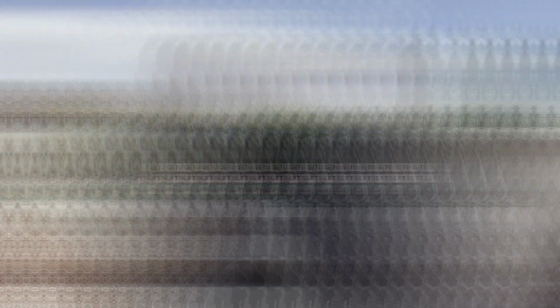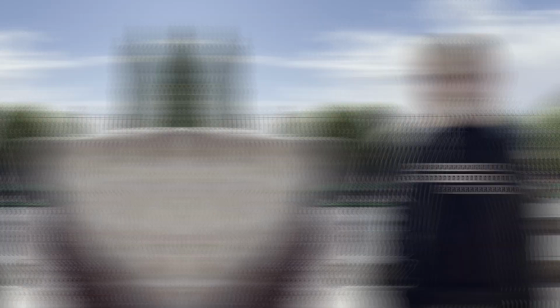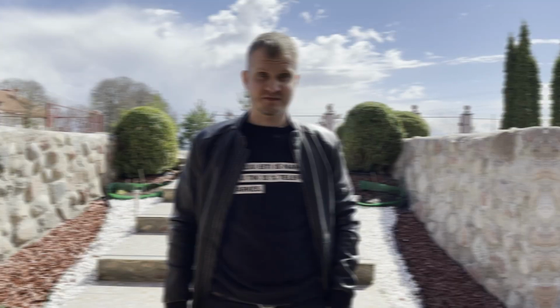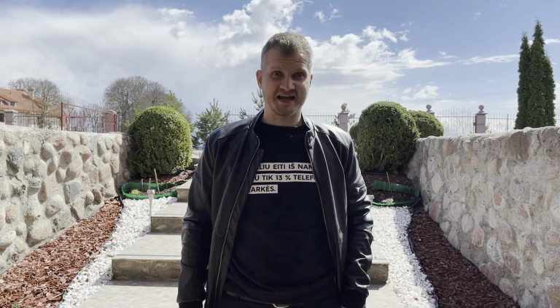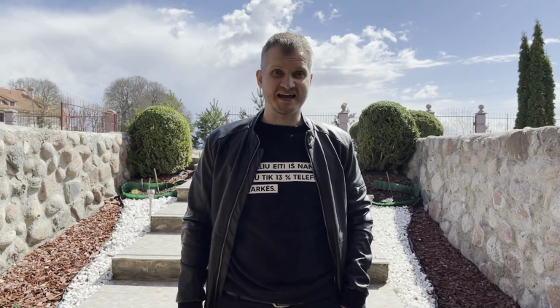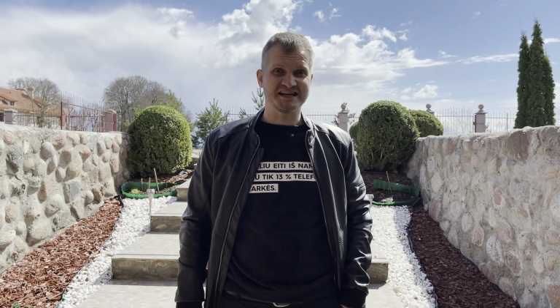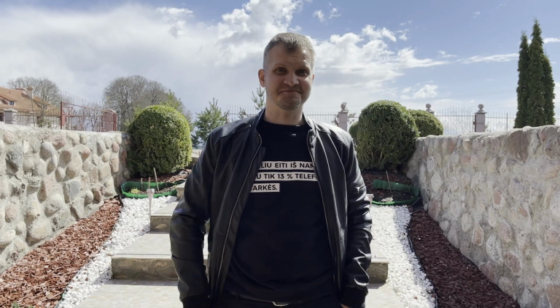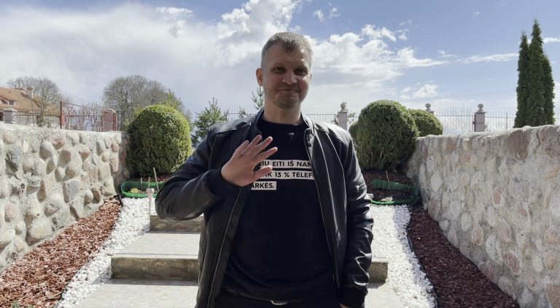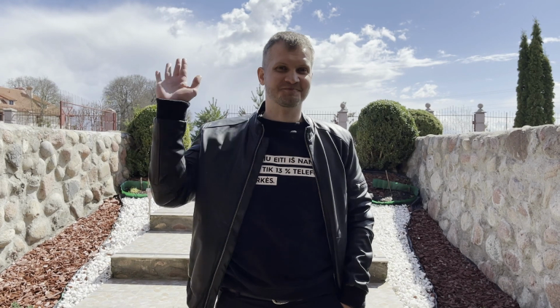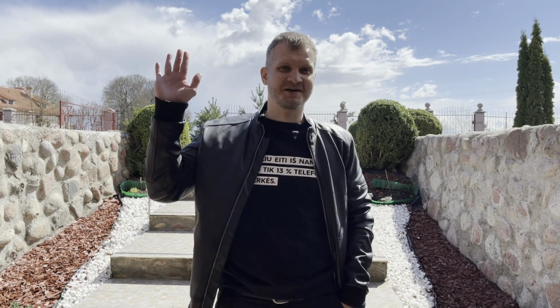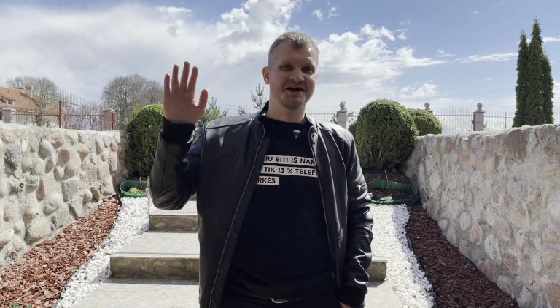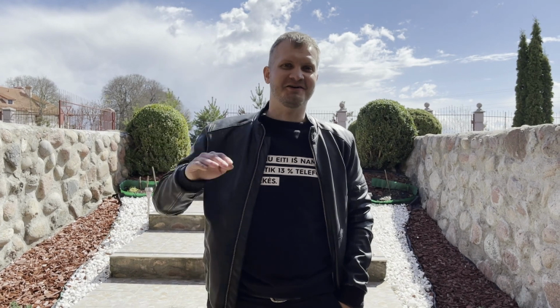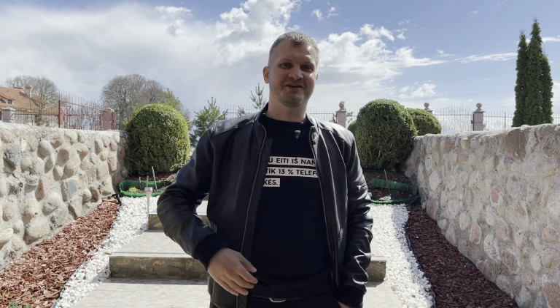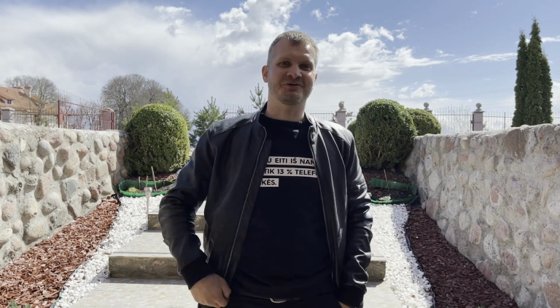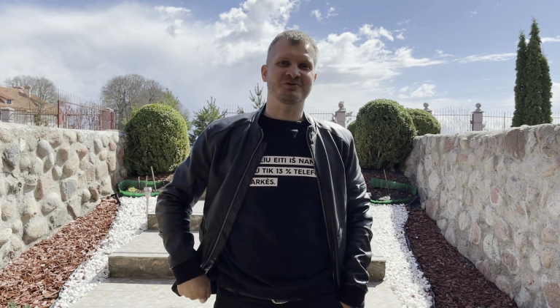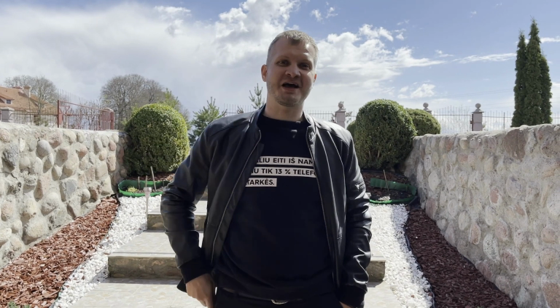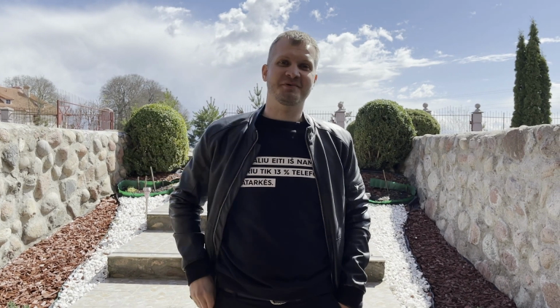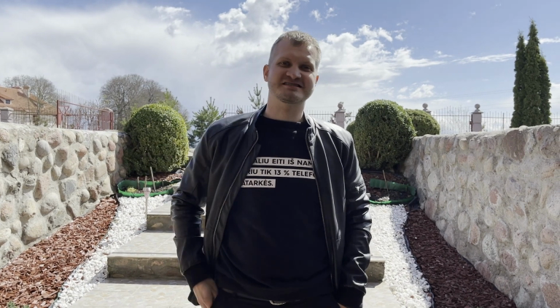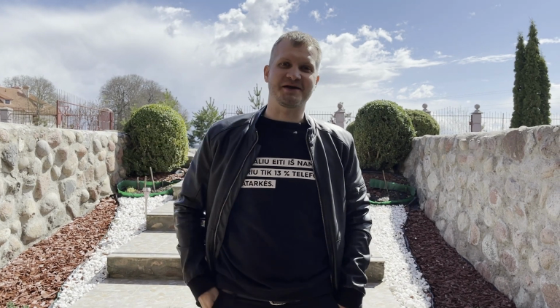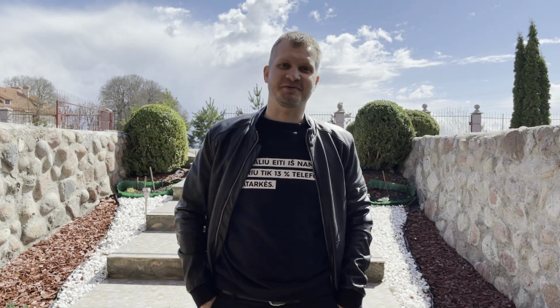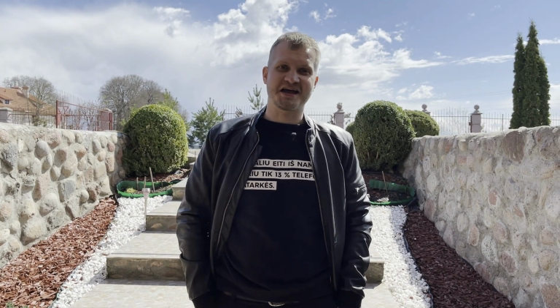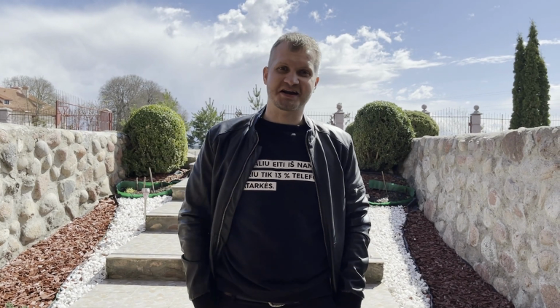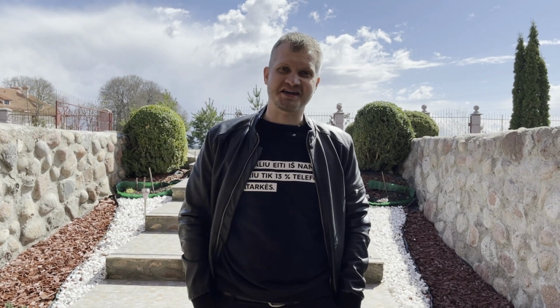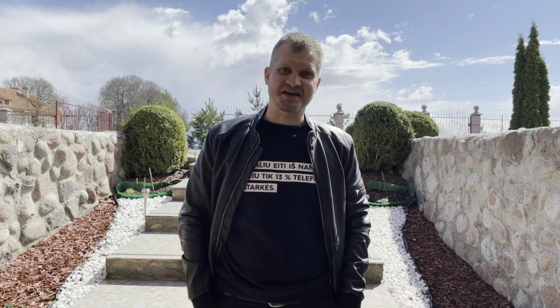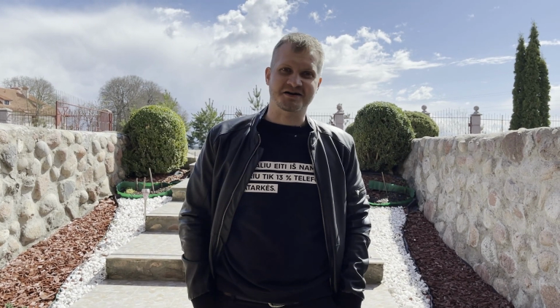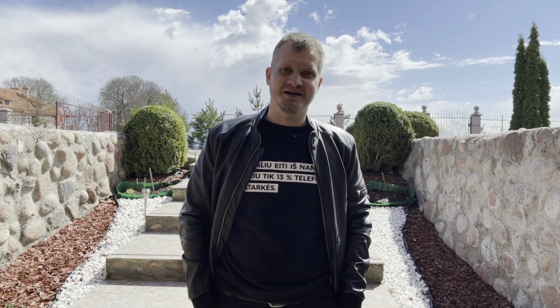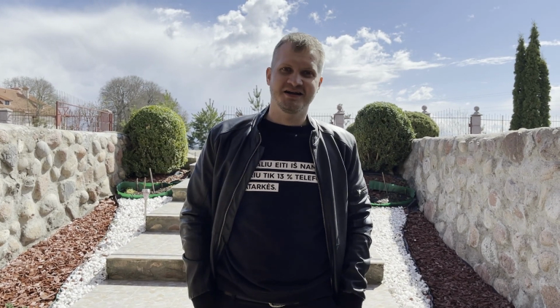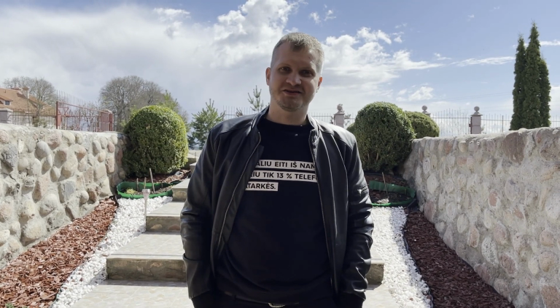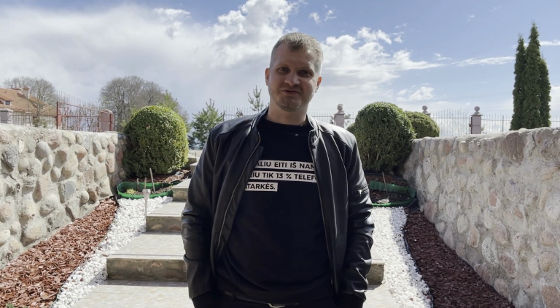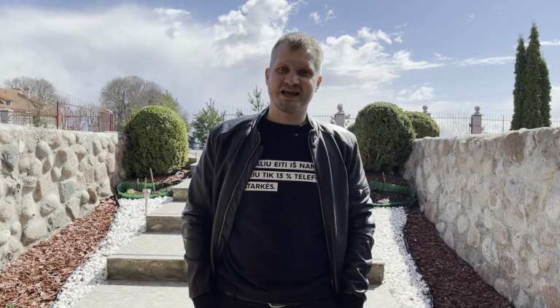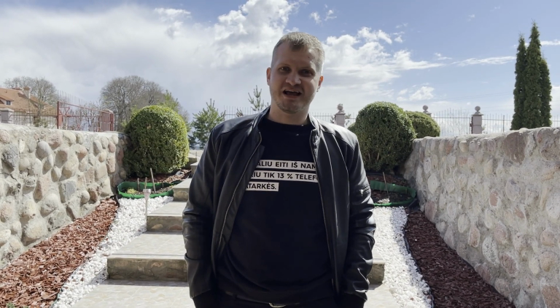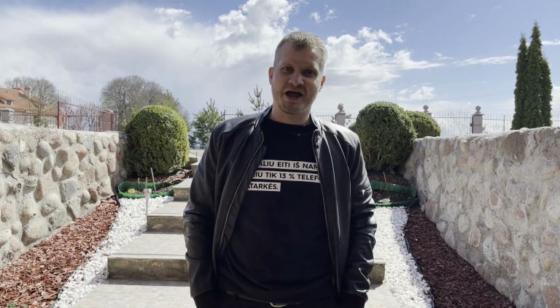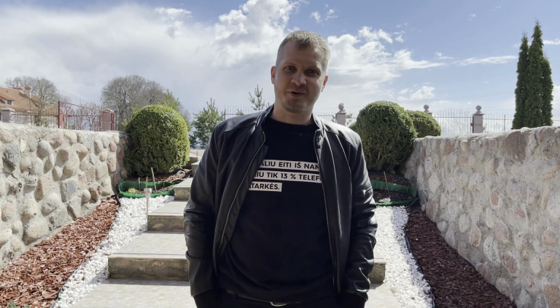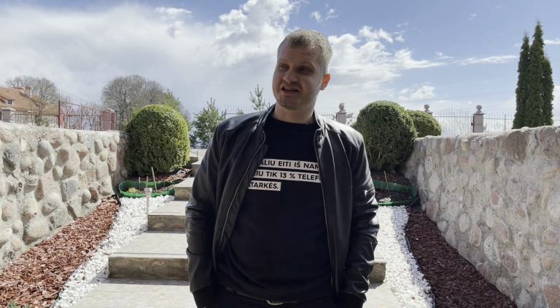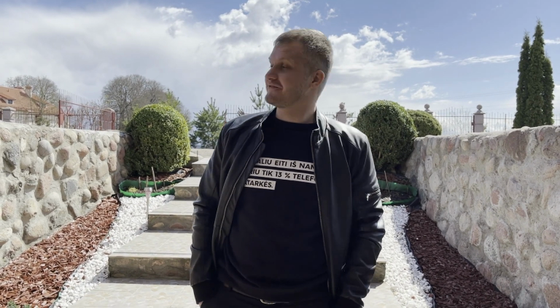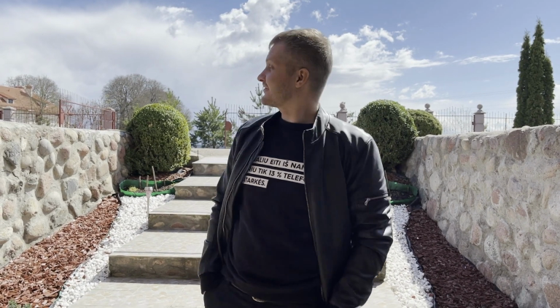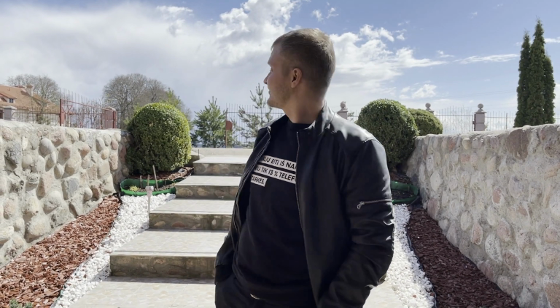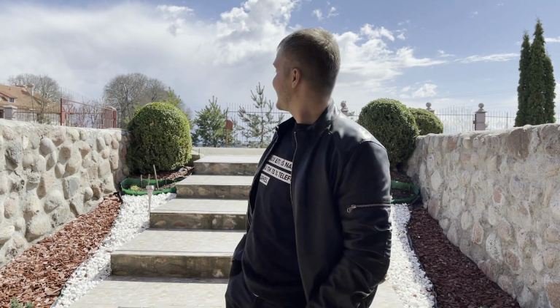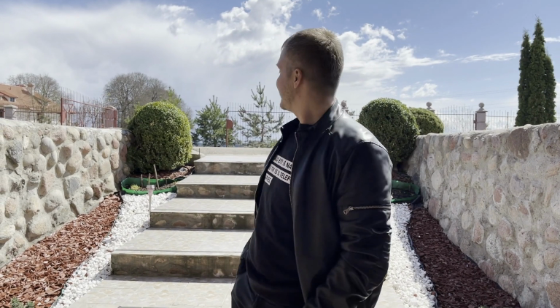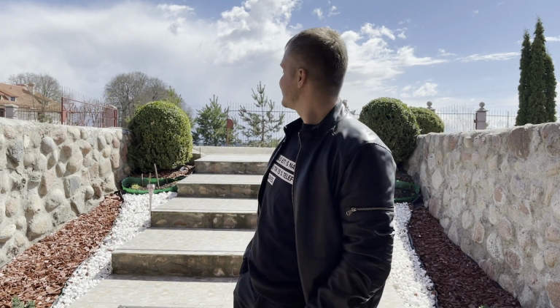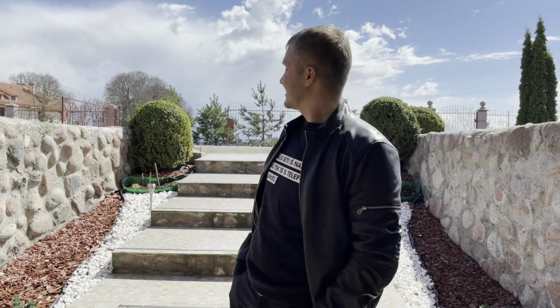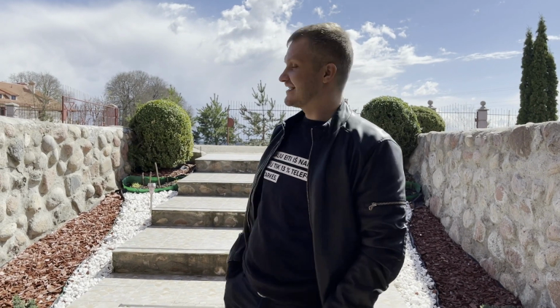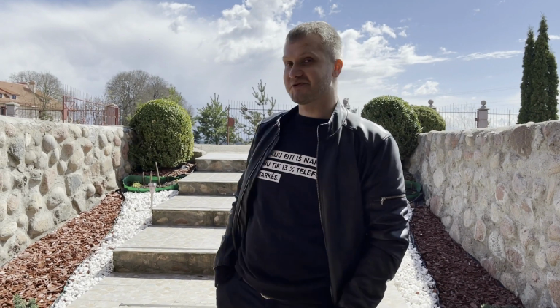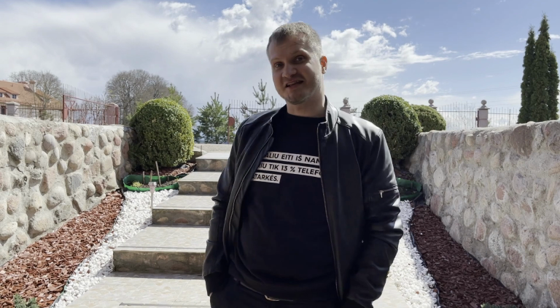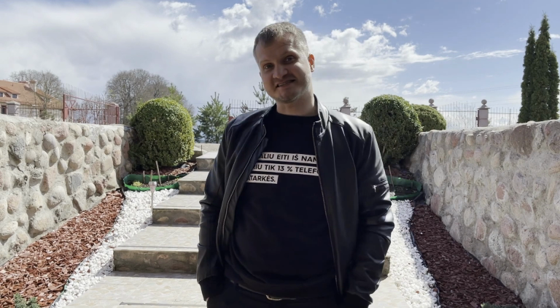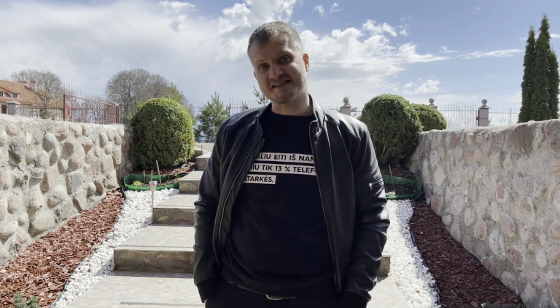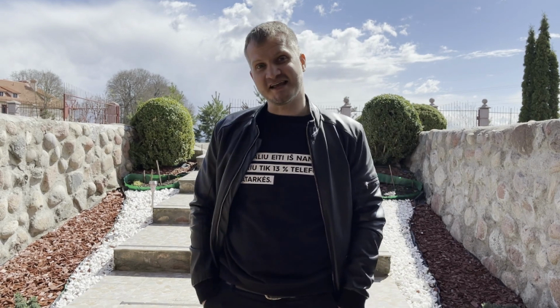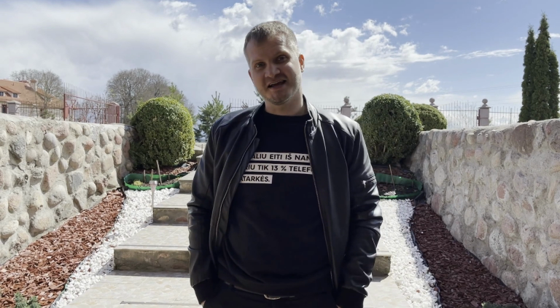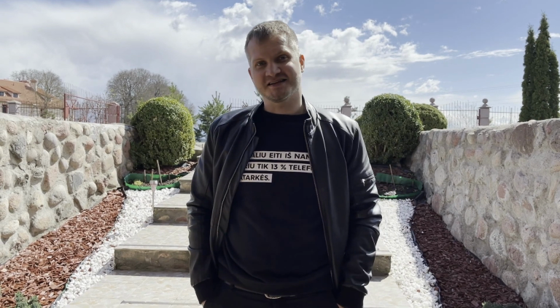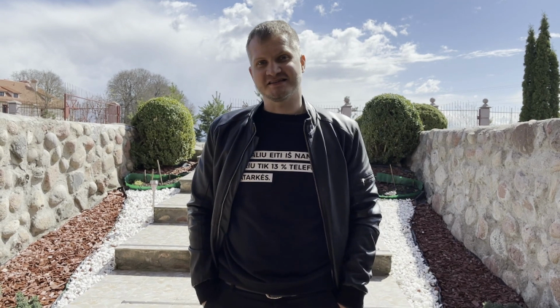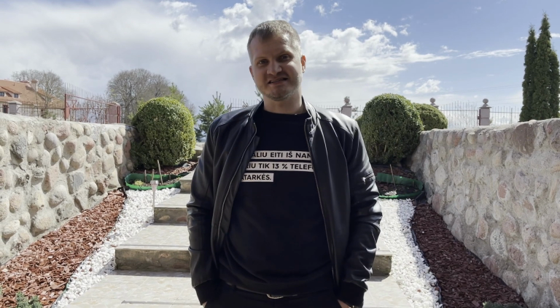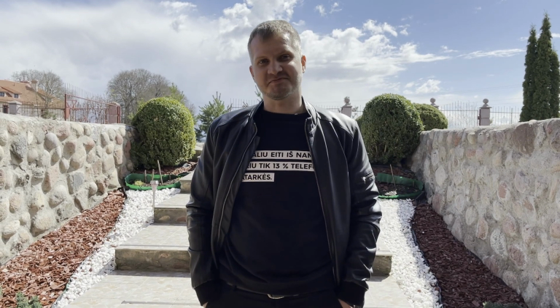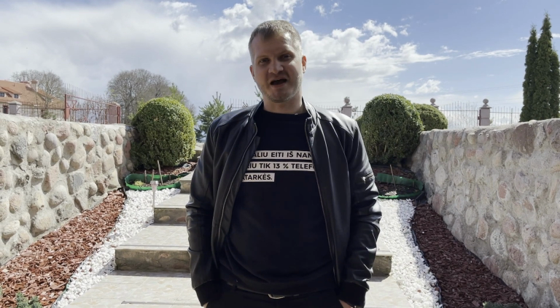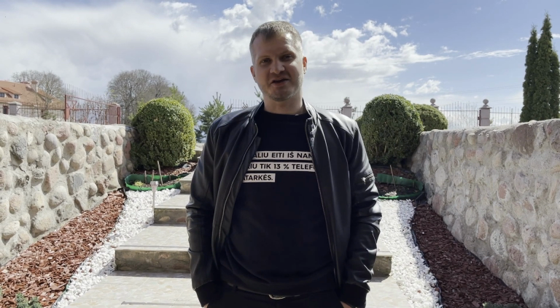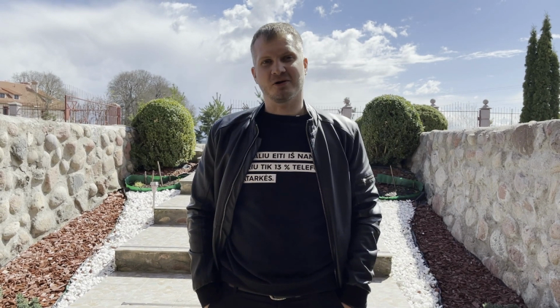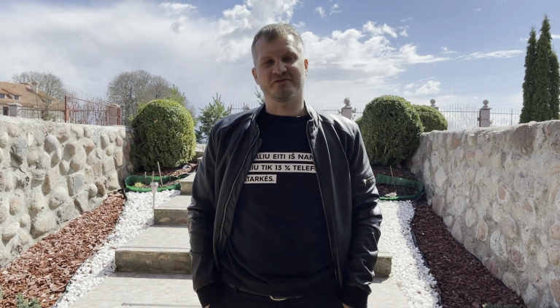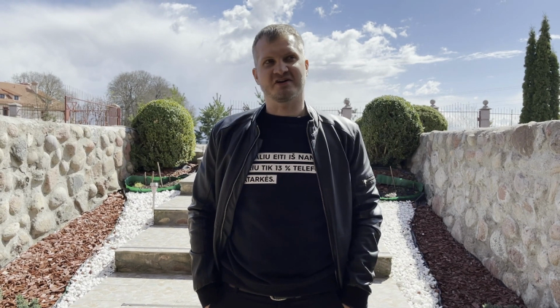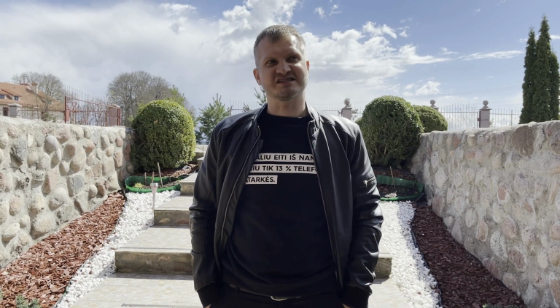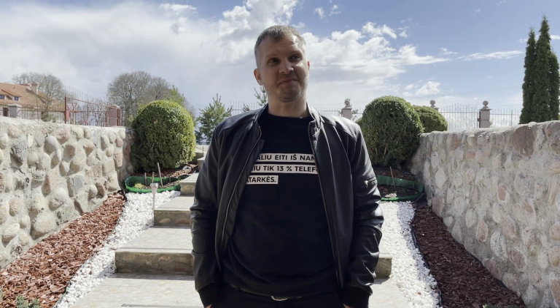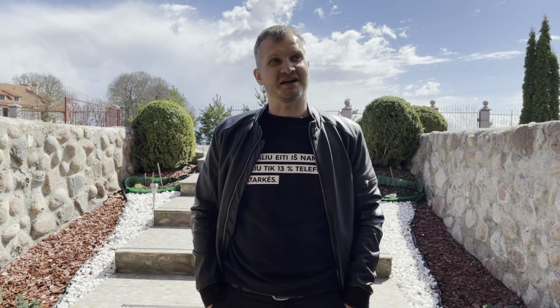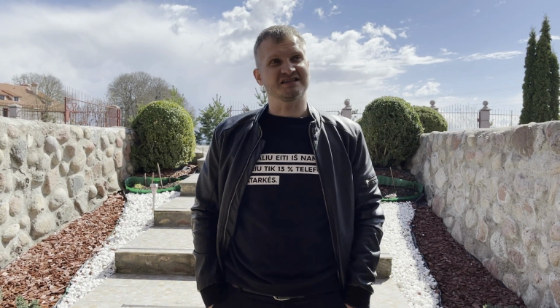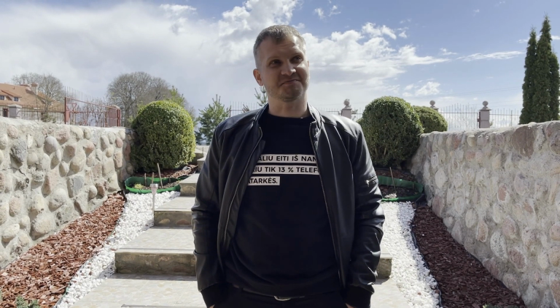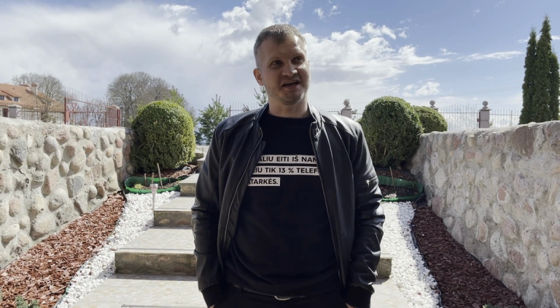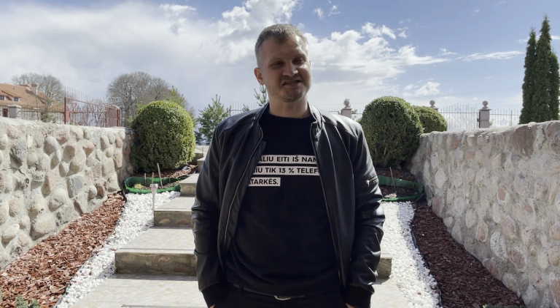Hey guys, welcome to Emberscape. Jarek here. Today I'm in a different location. As you can see, this is my girlfriend's parents' place.